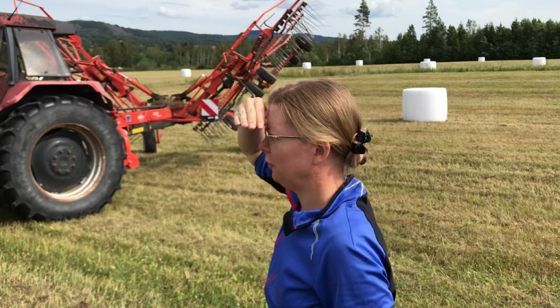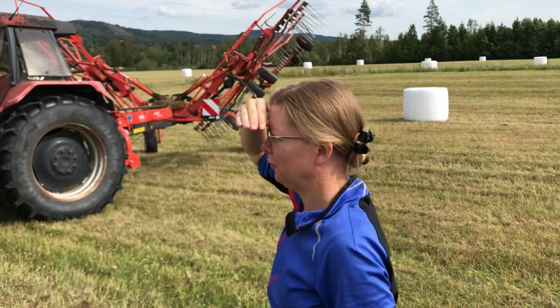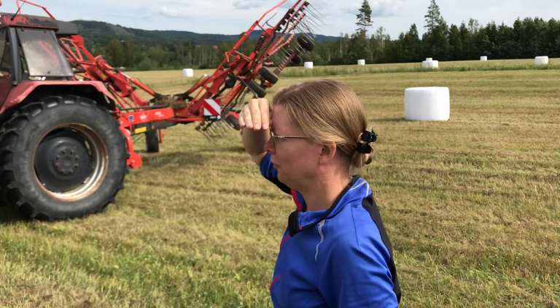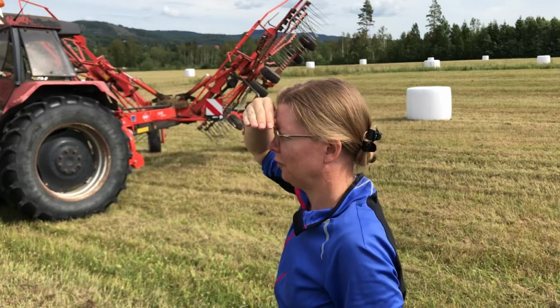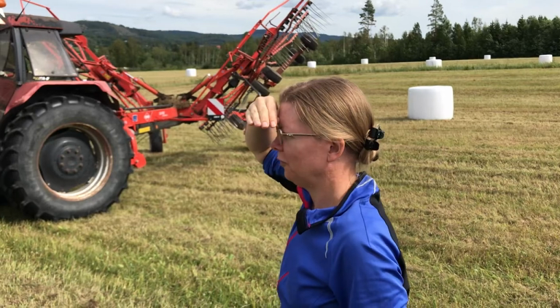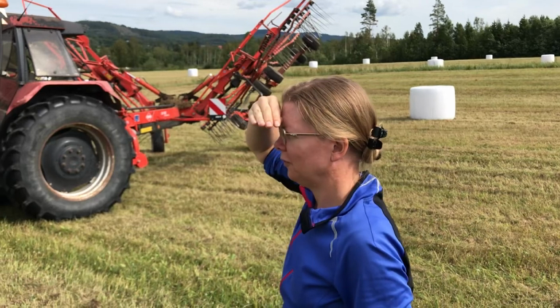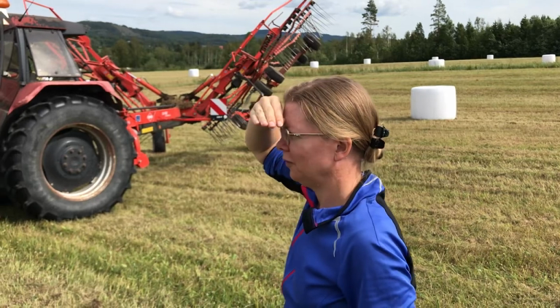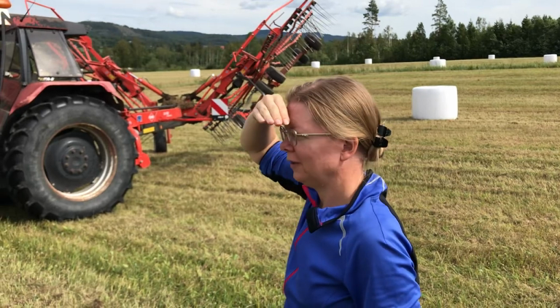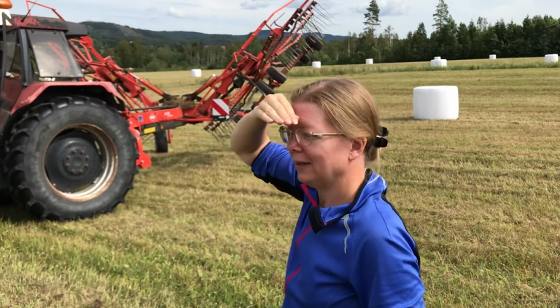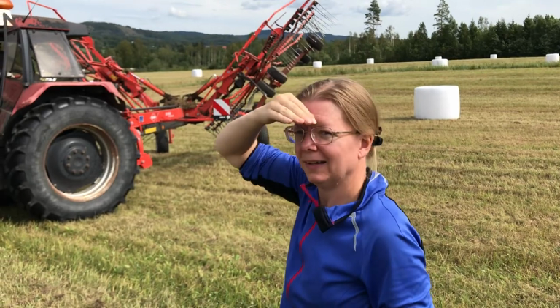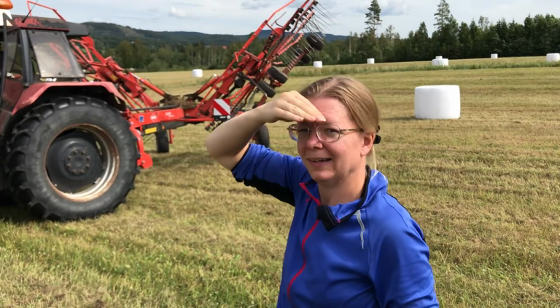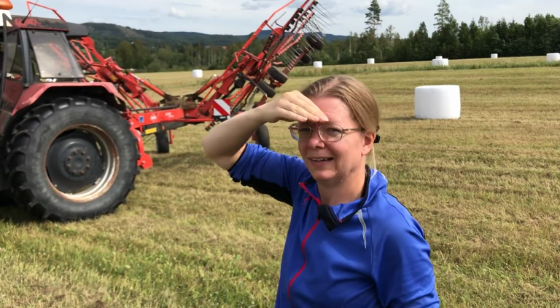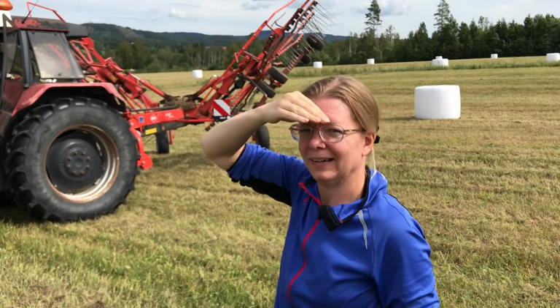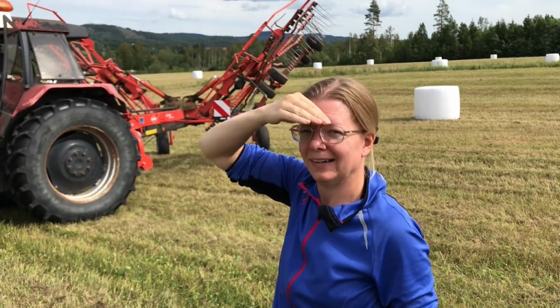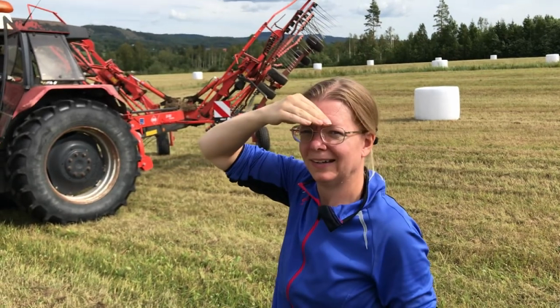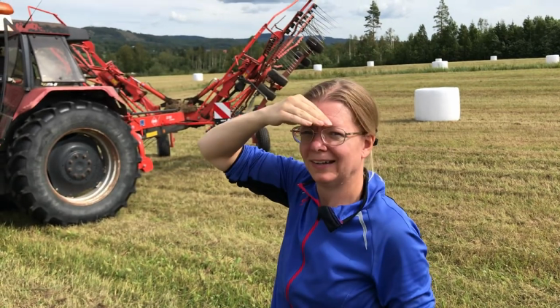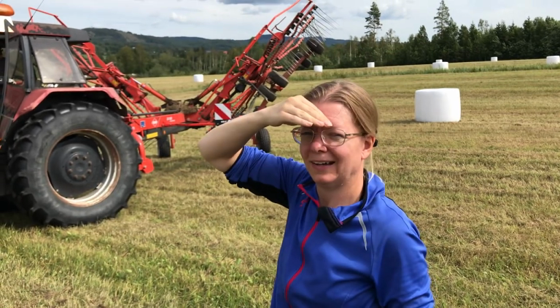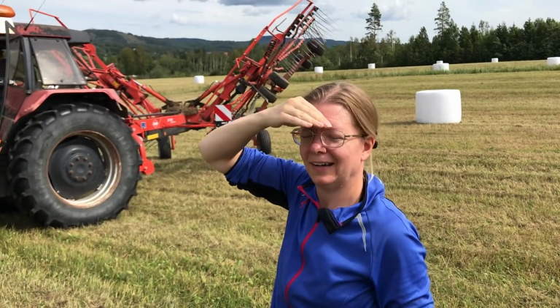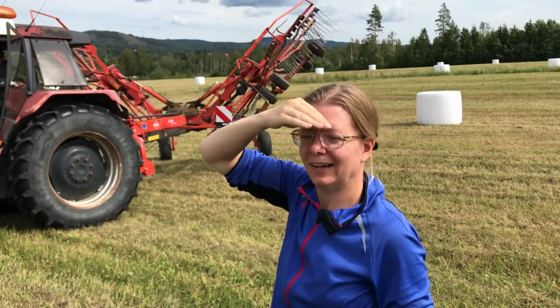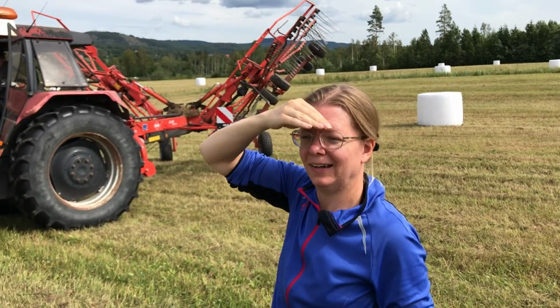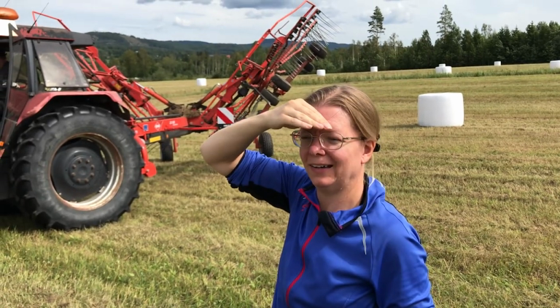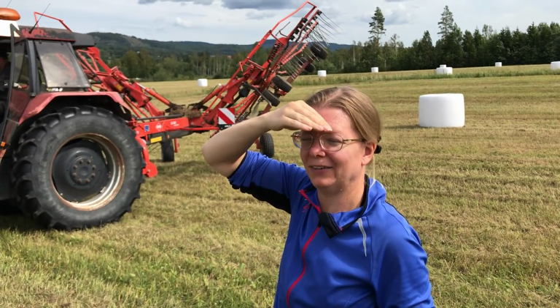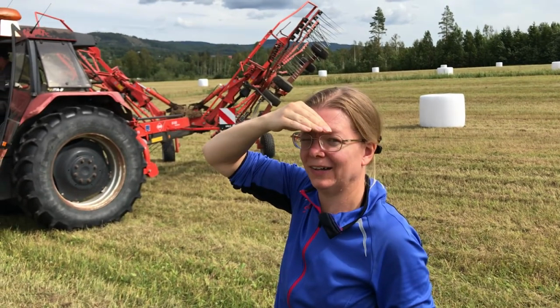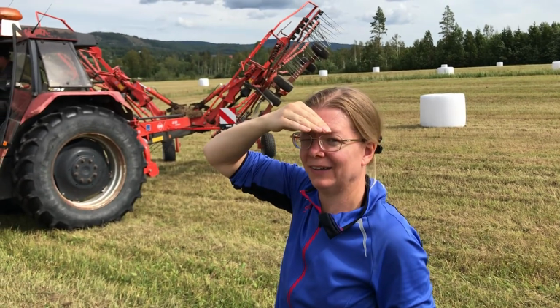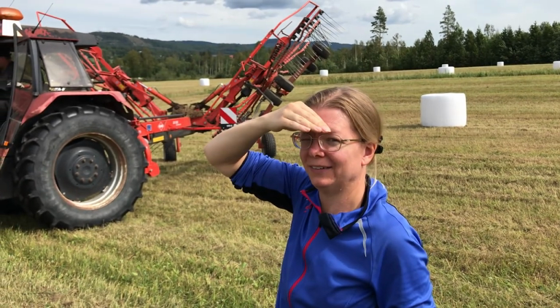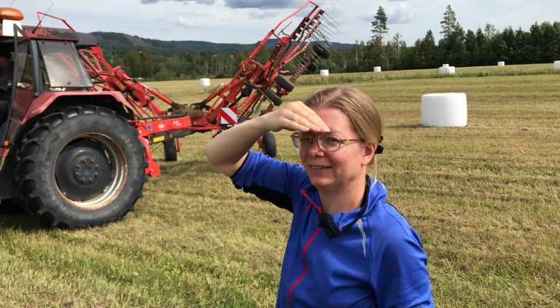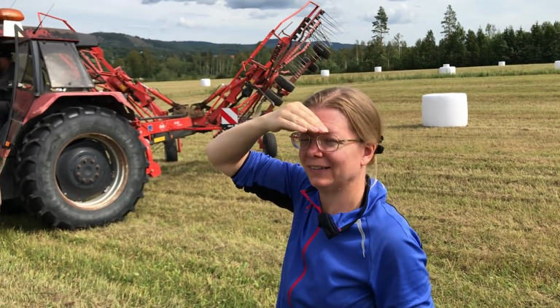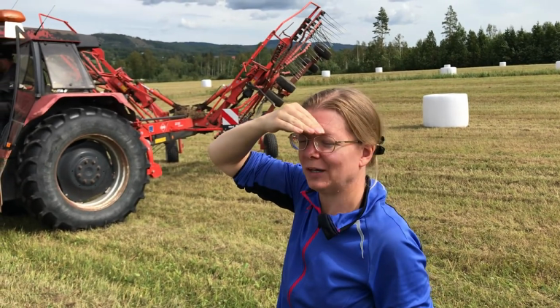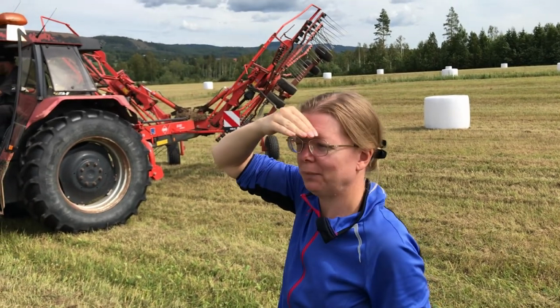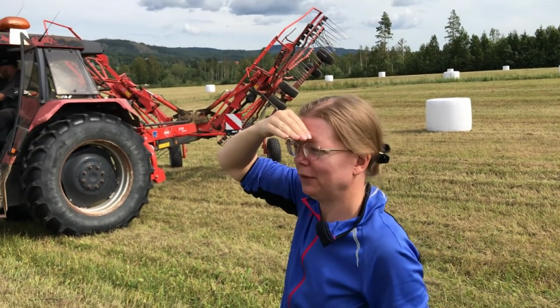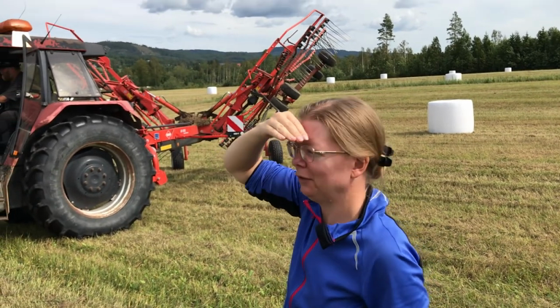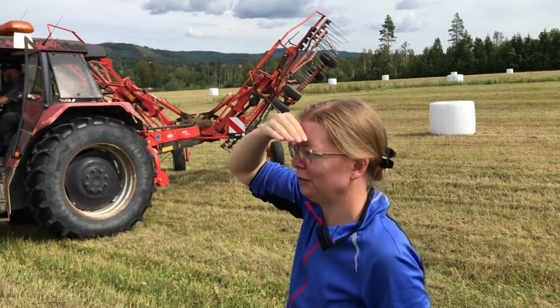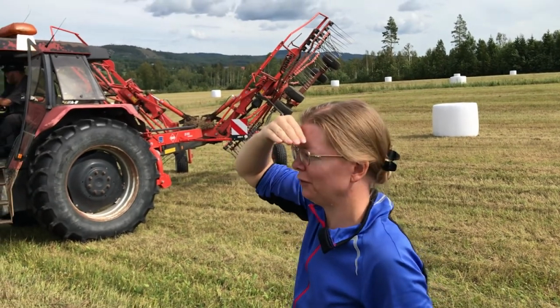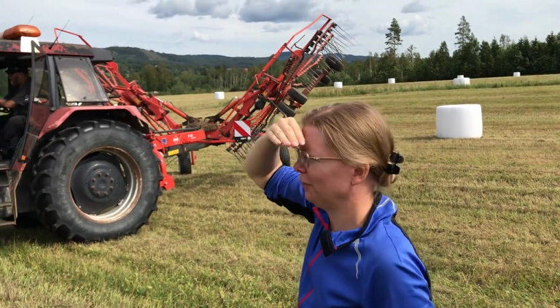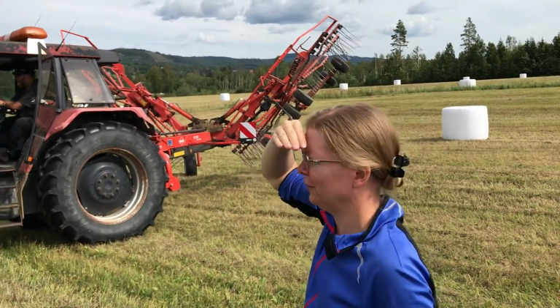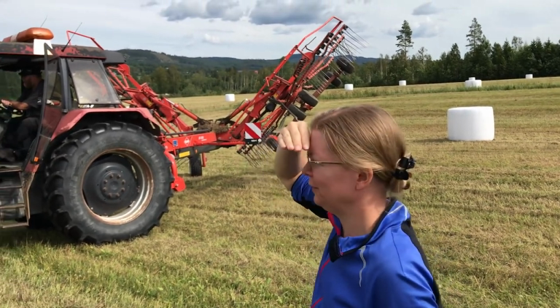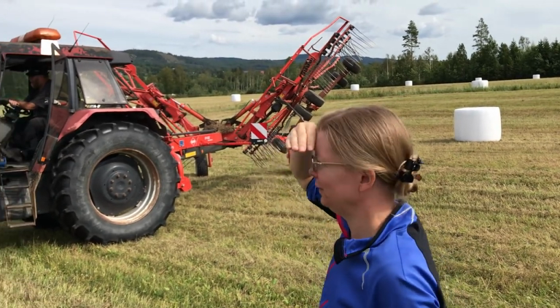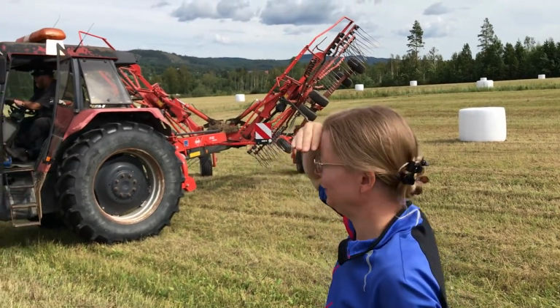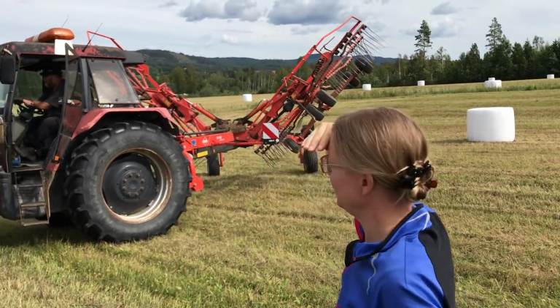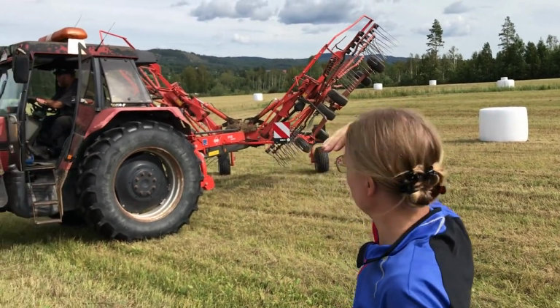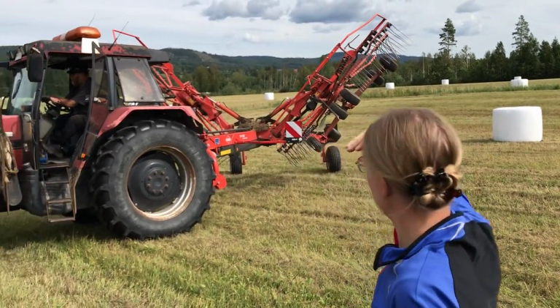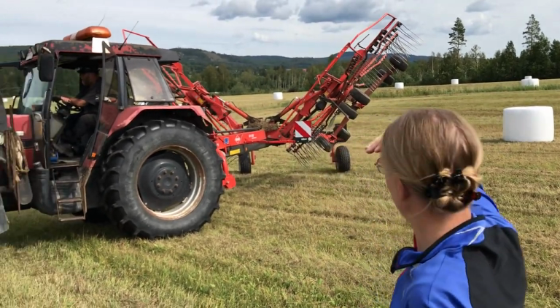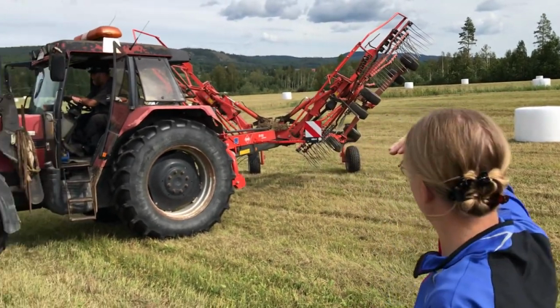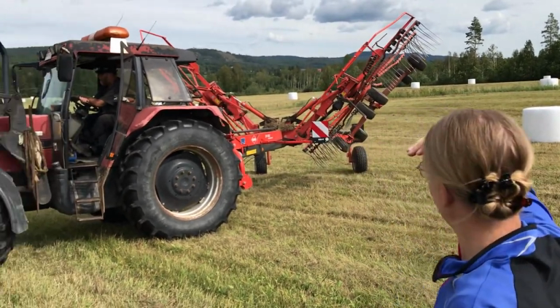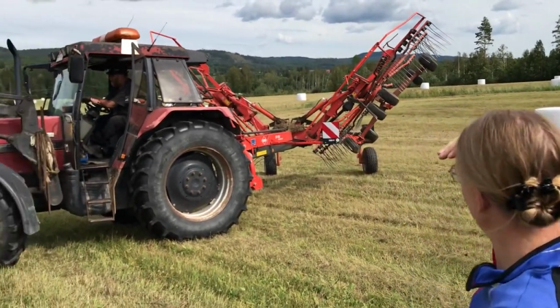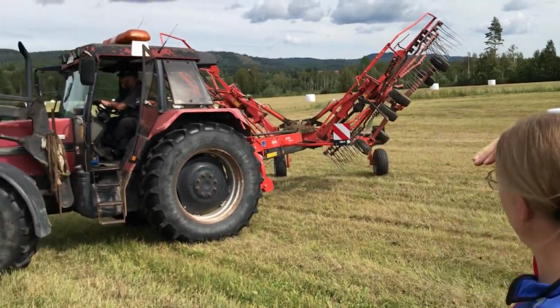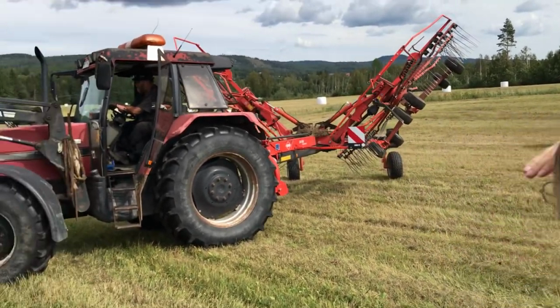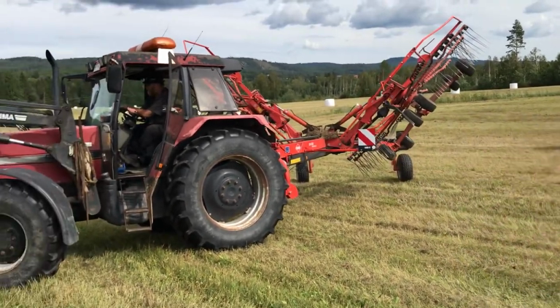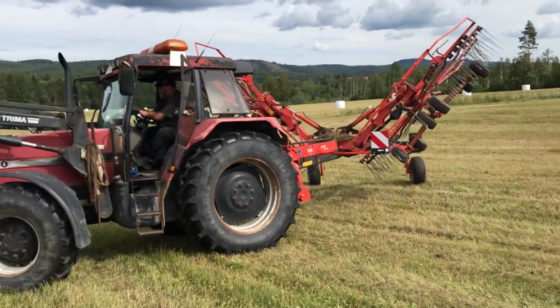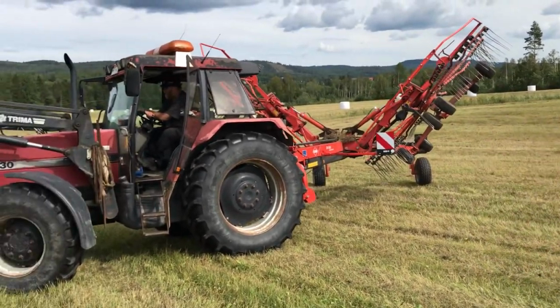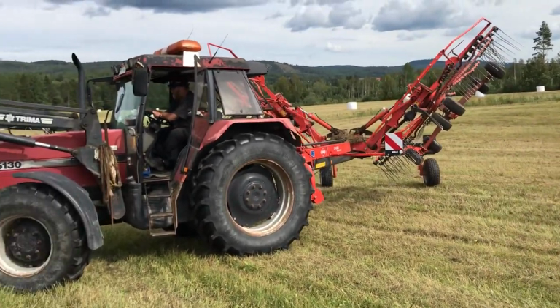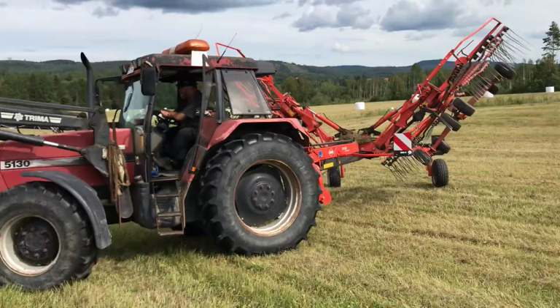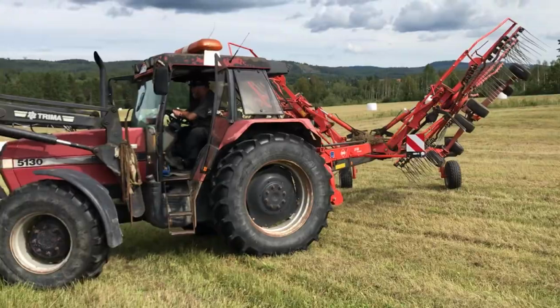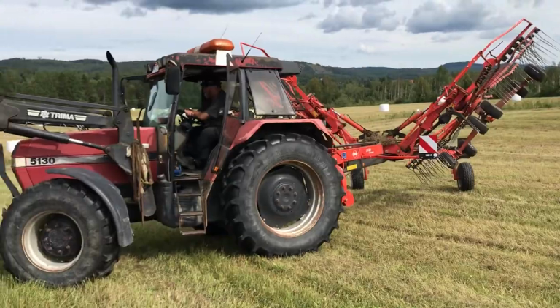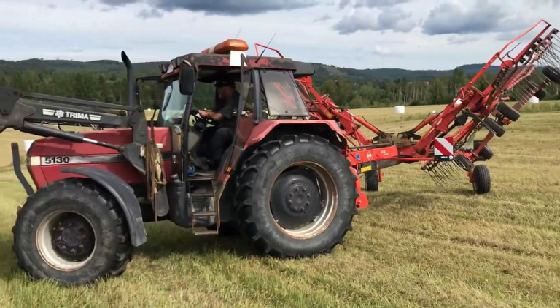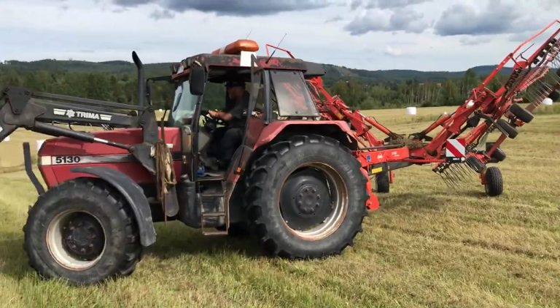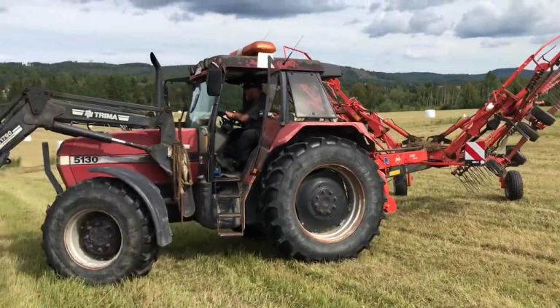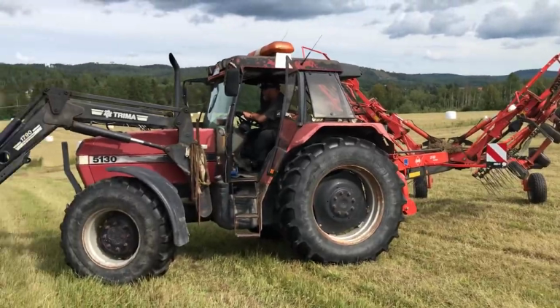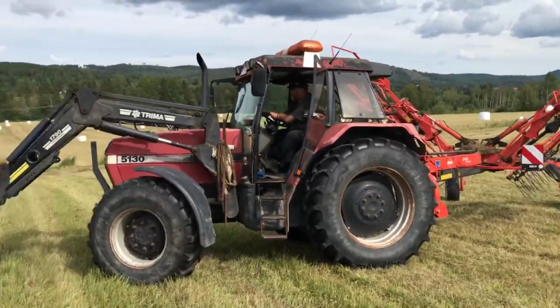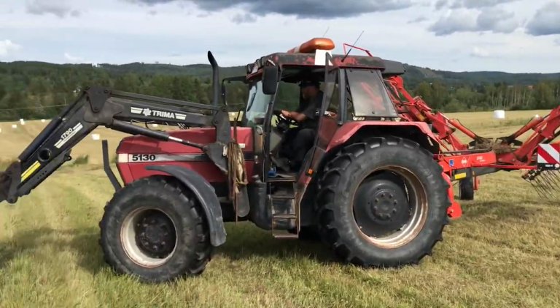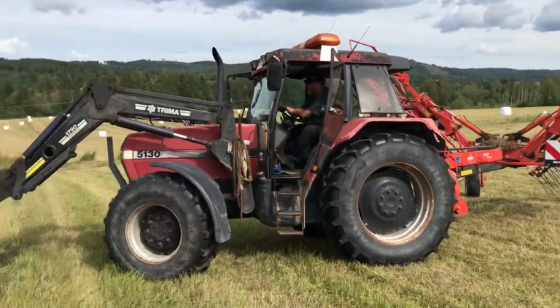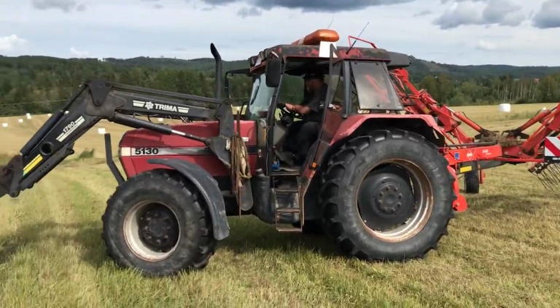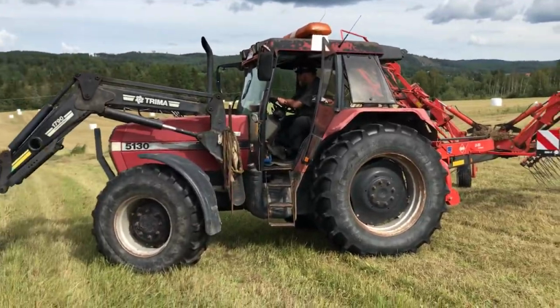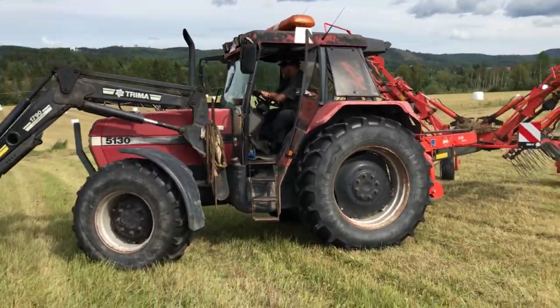What's this machine, Elisabeth? I'm pretty sure this is the machine that makes strings out of the hay.